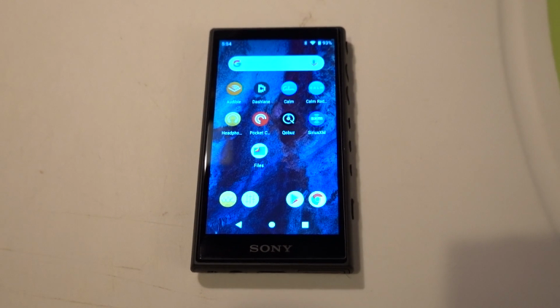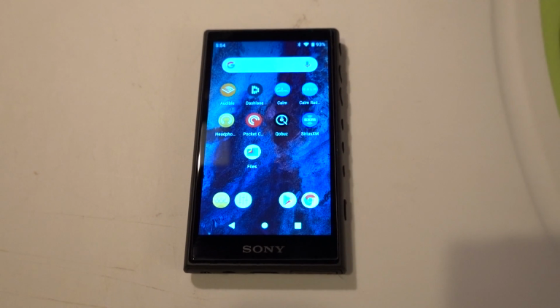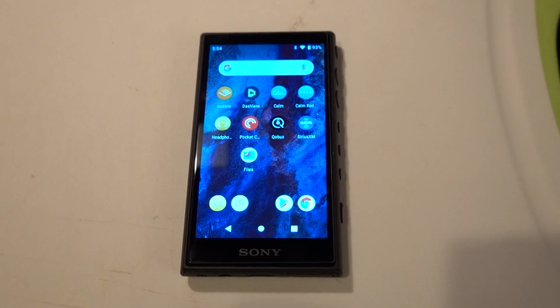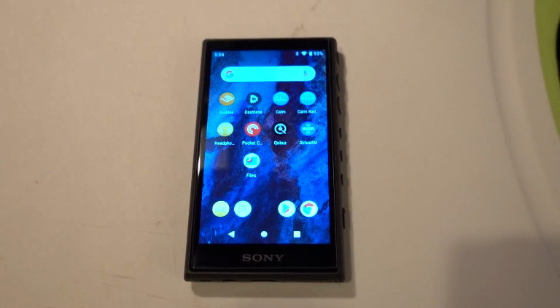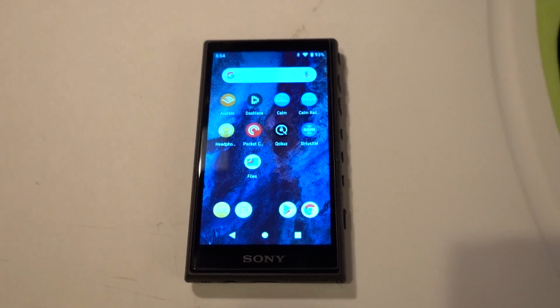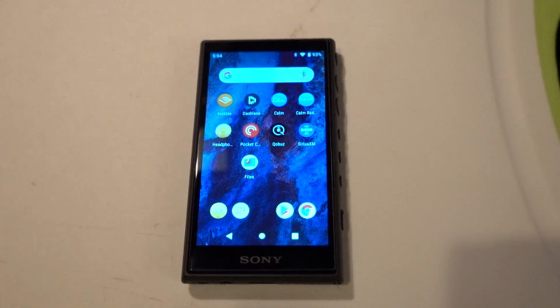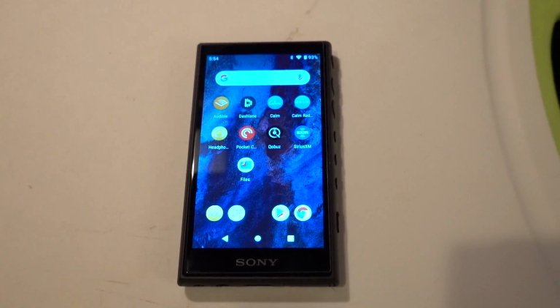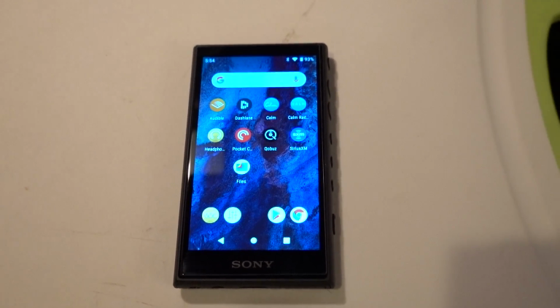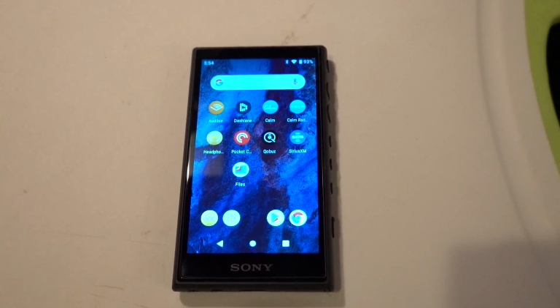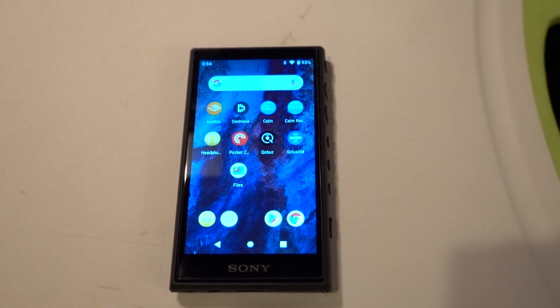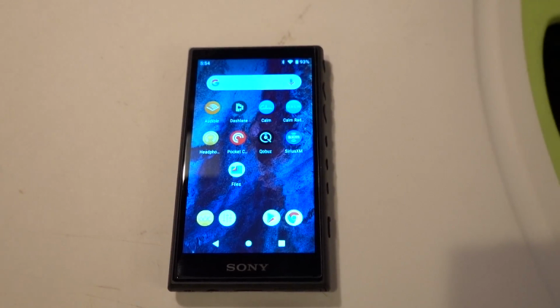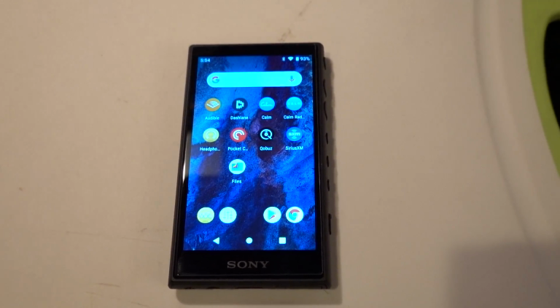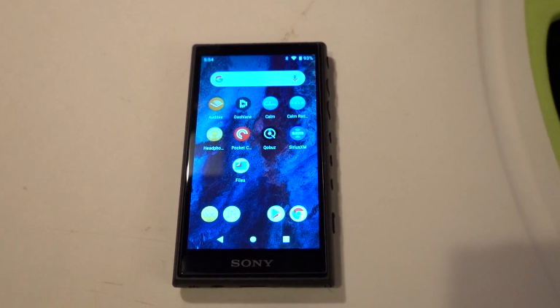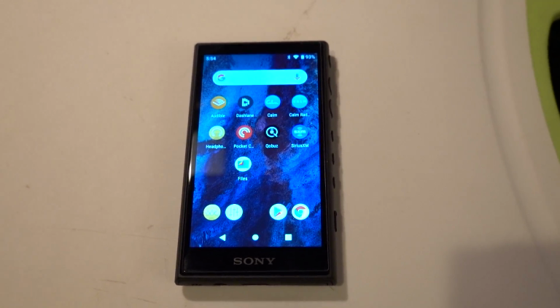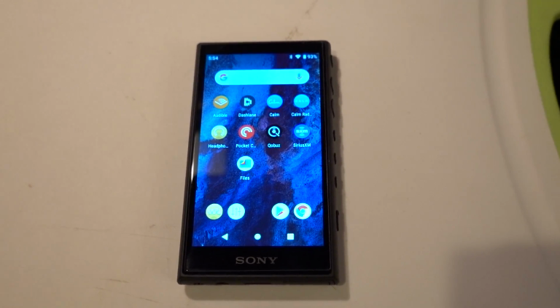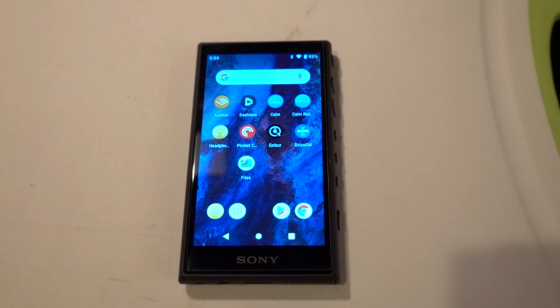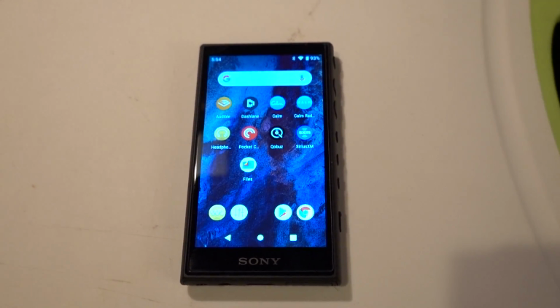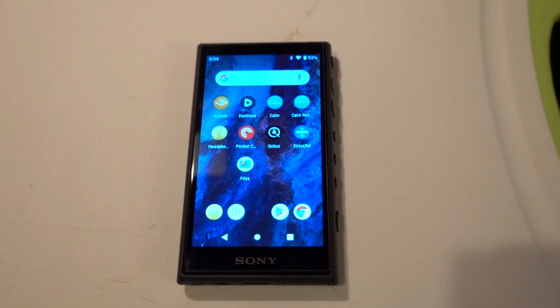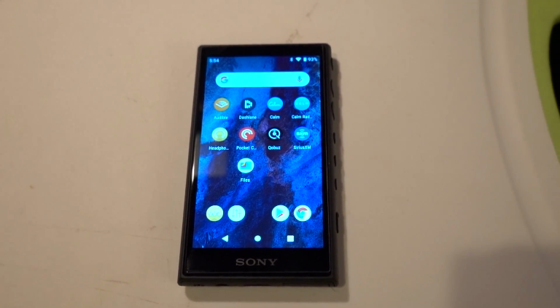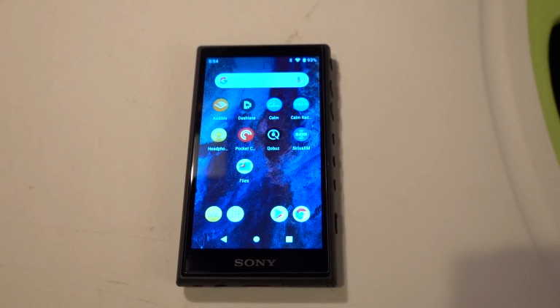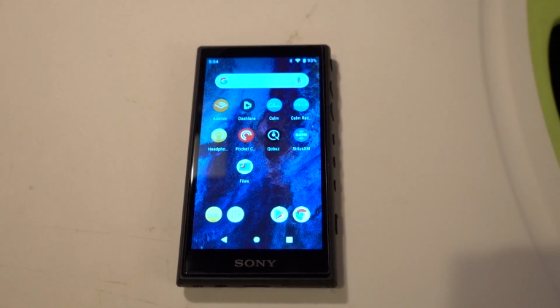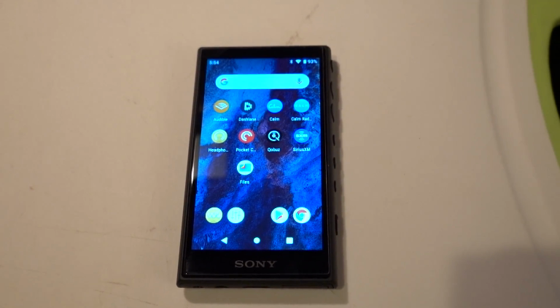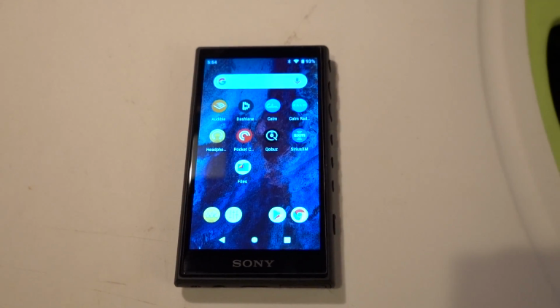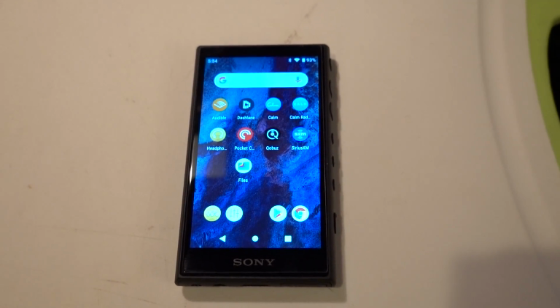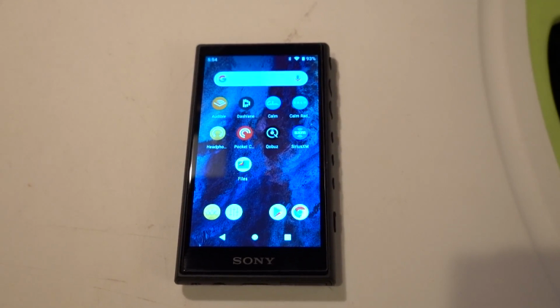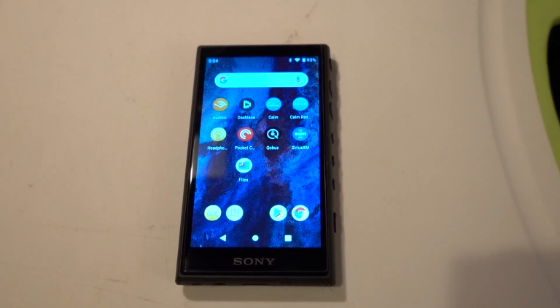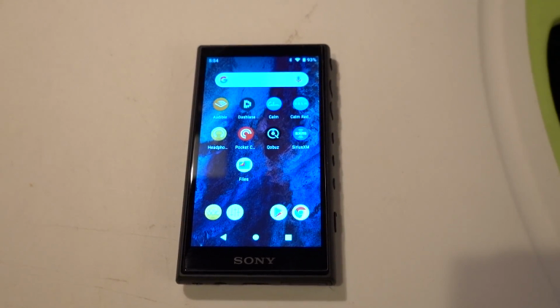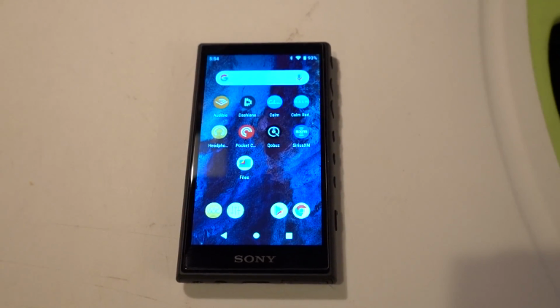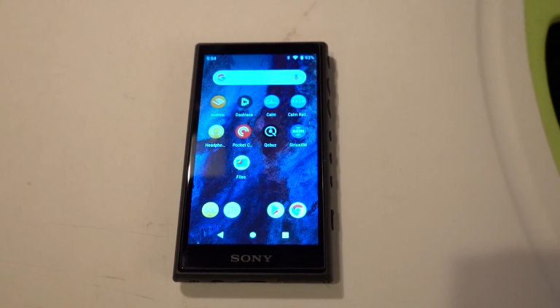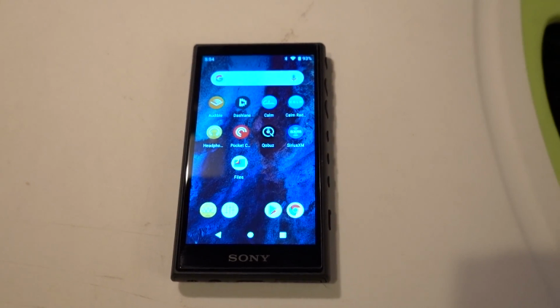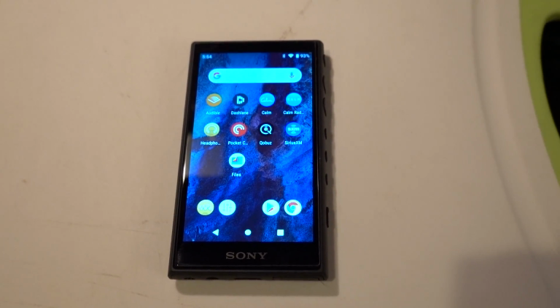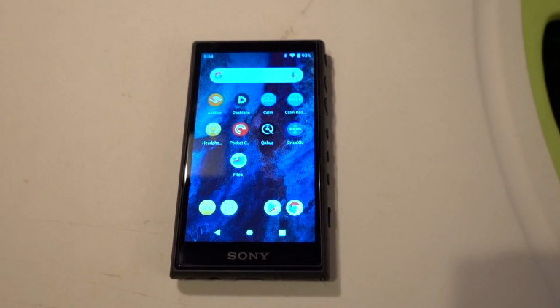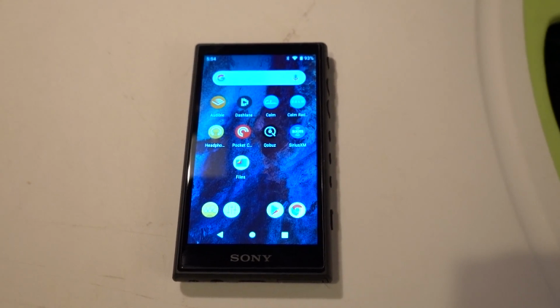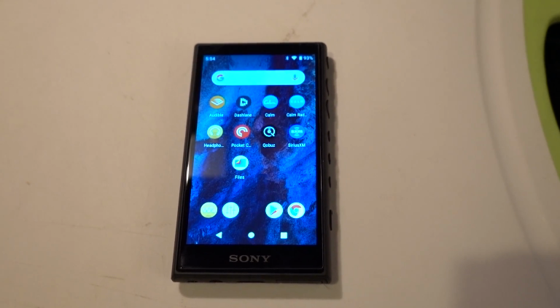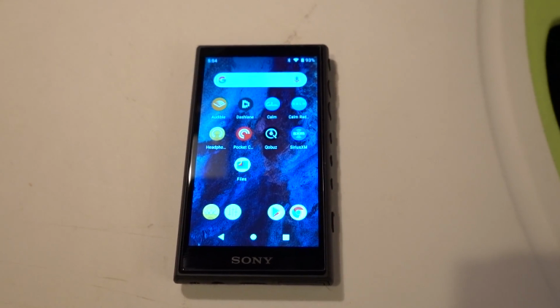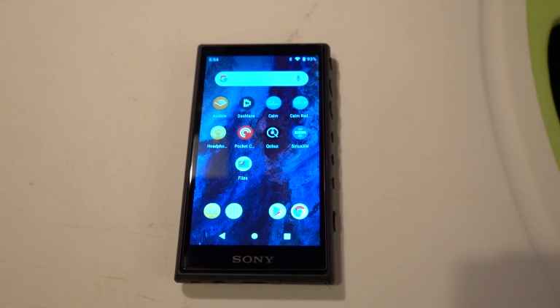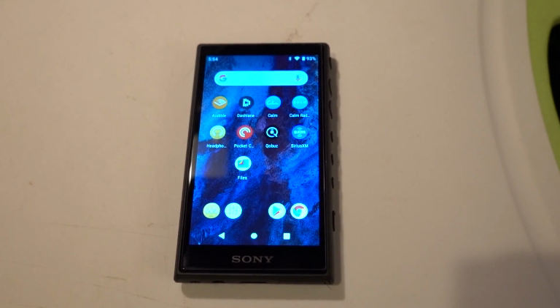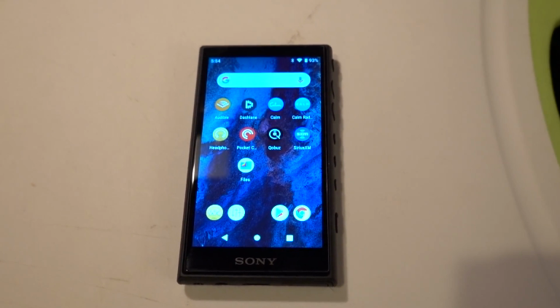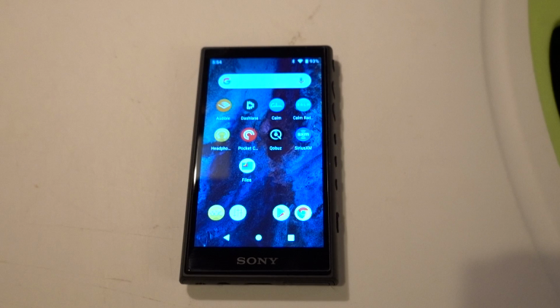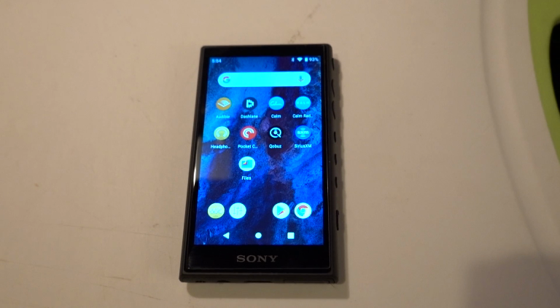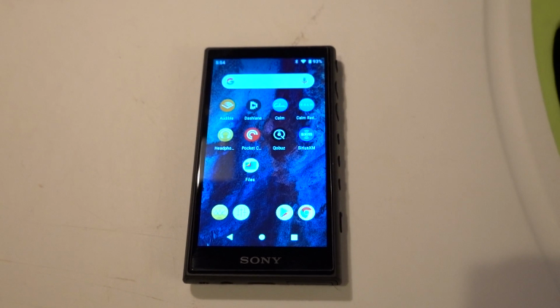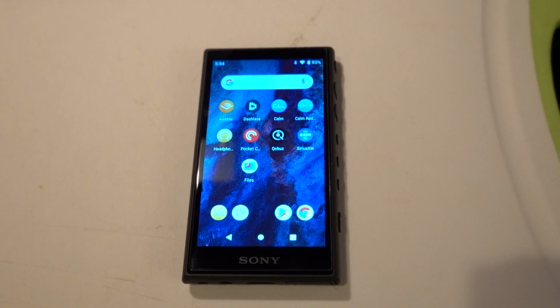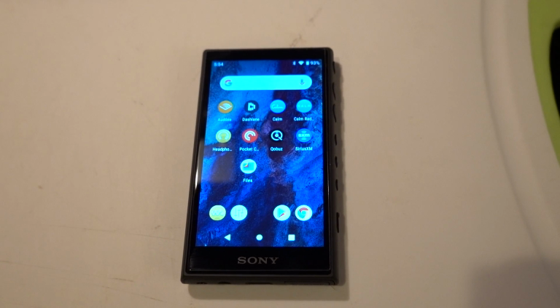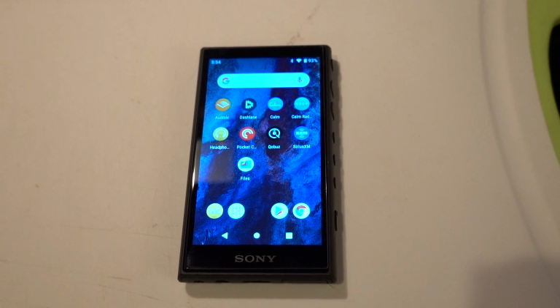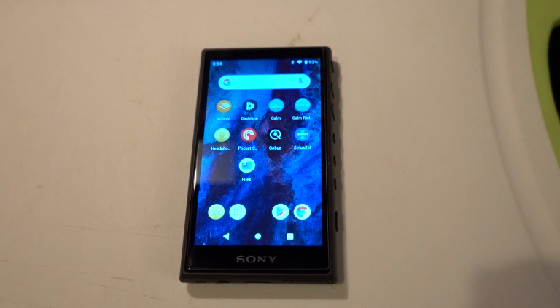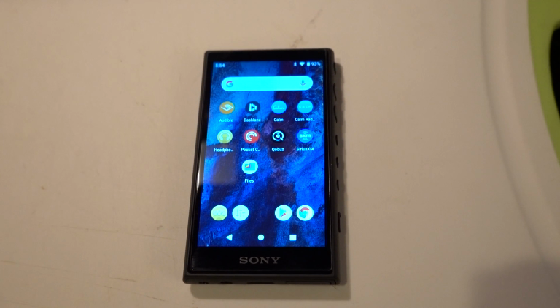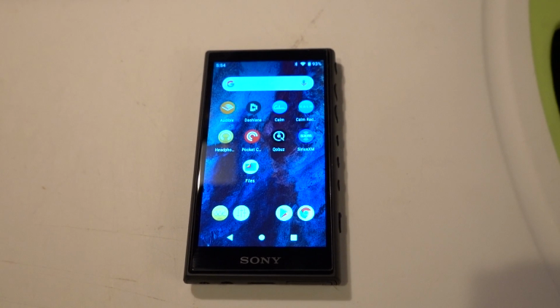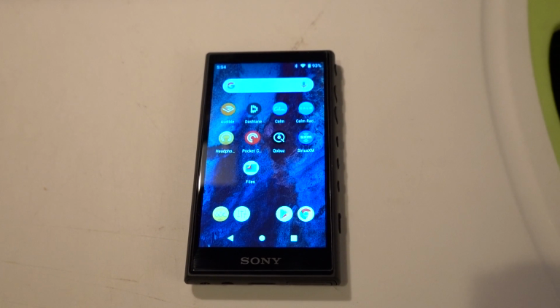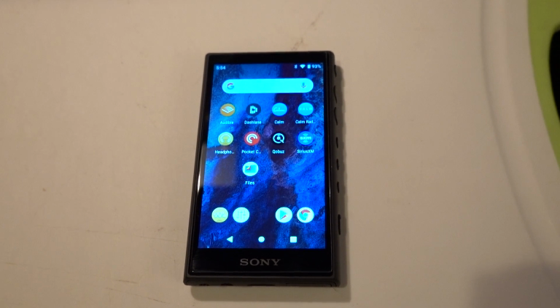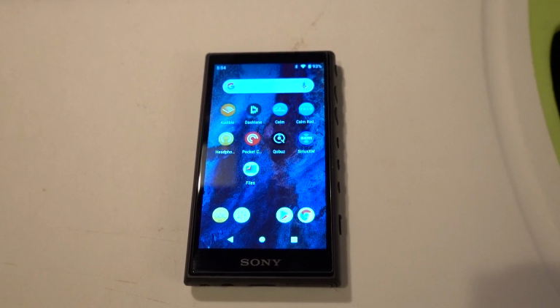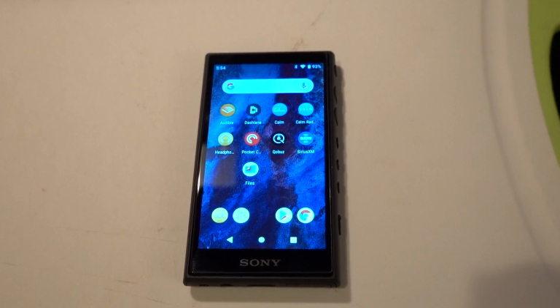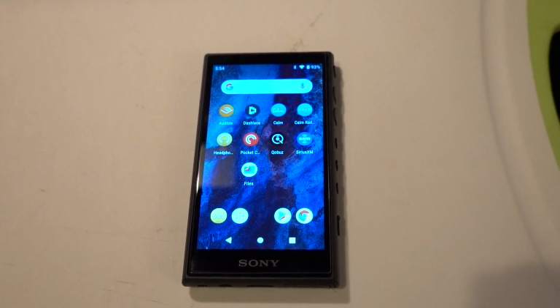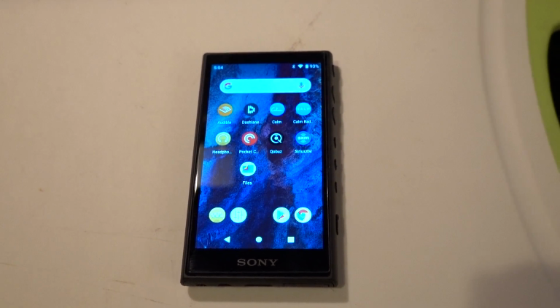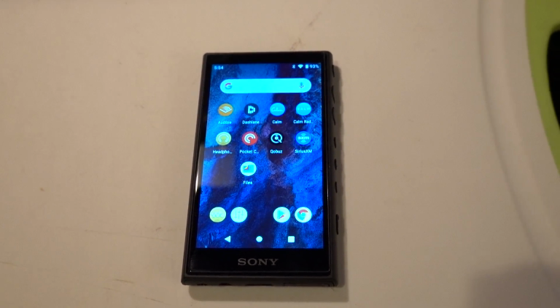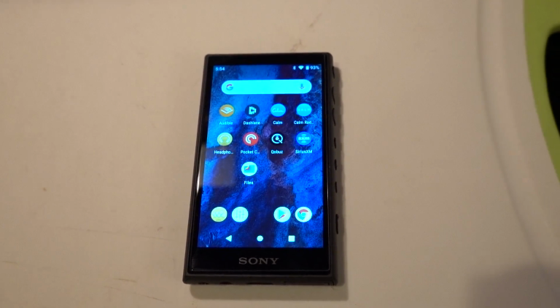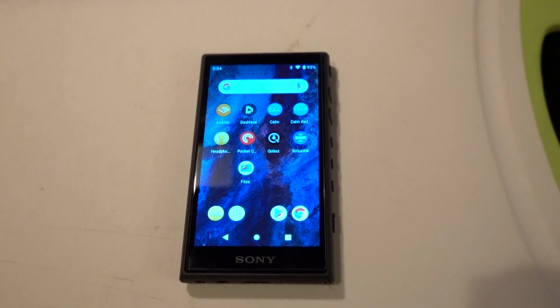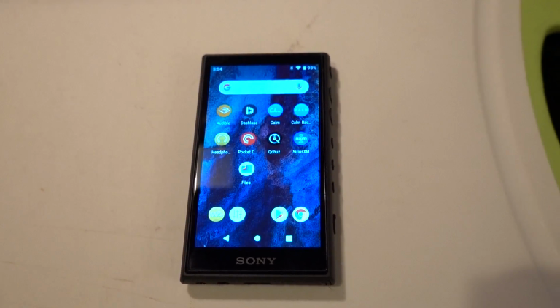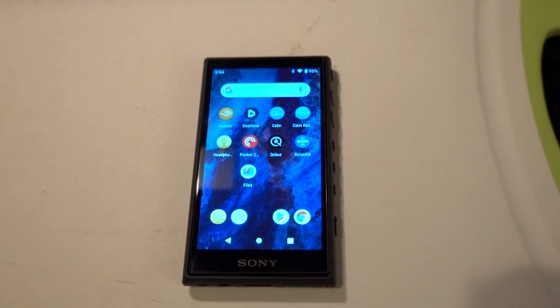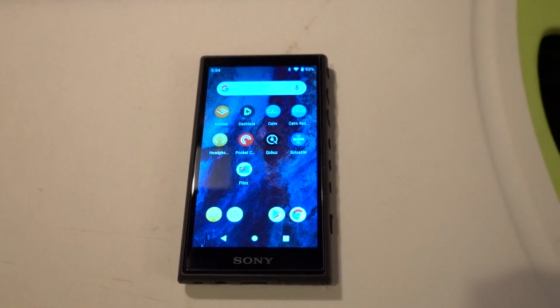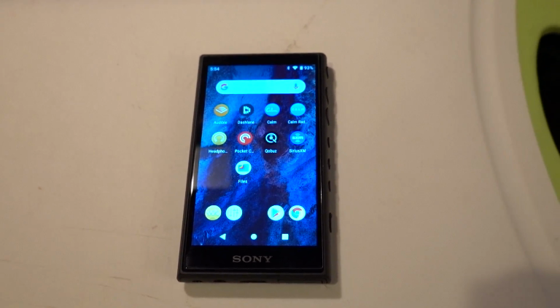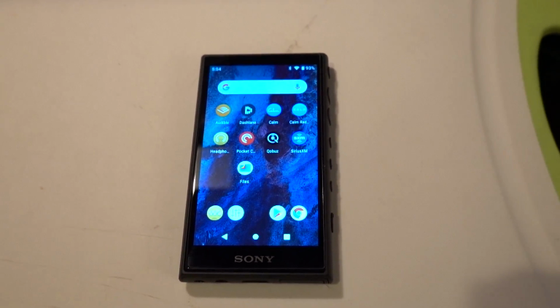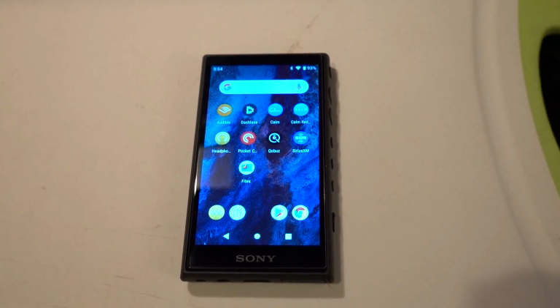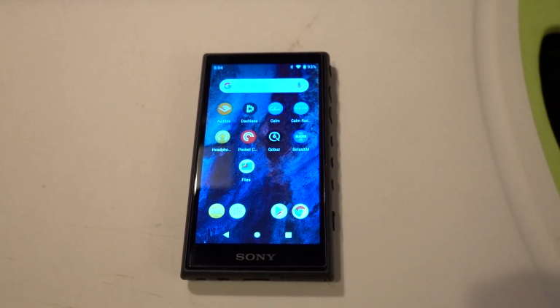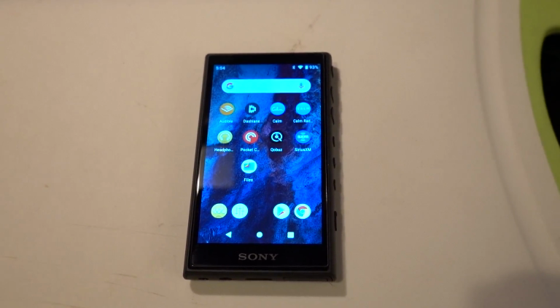This is my review of the Sony A105 Walkman. I believe this is their first Walkman that's powered by Android.